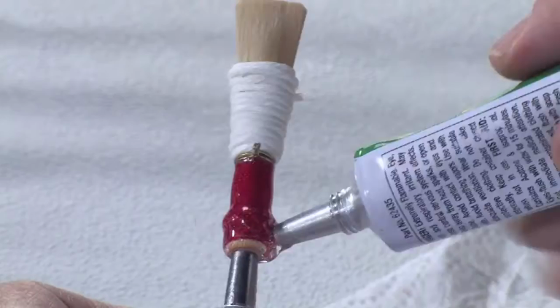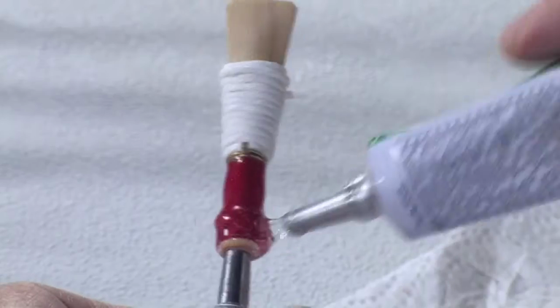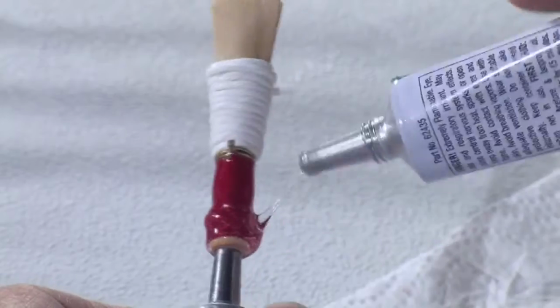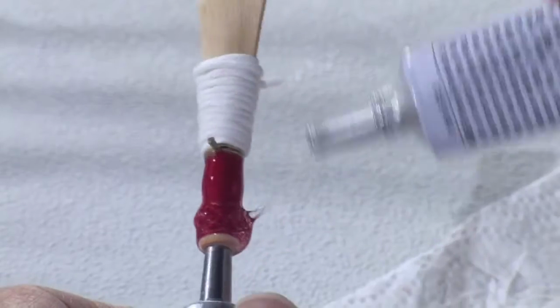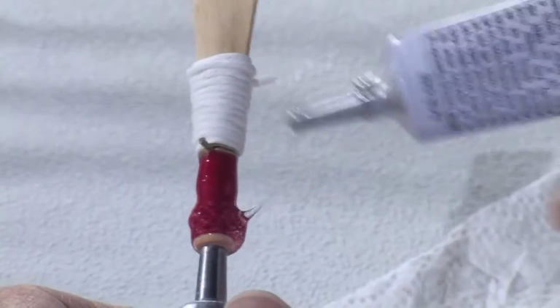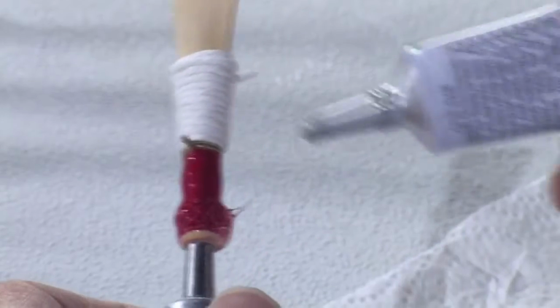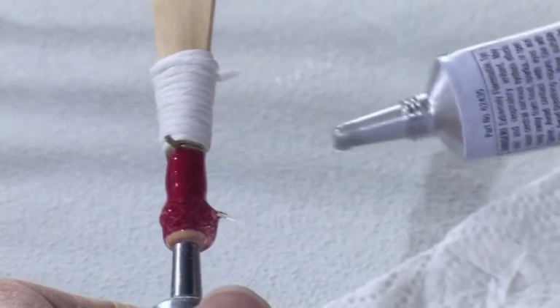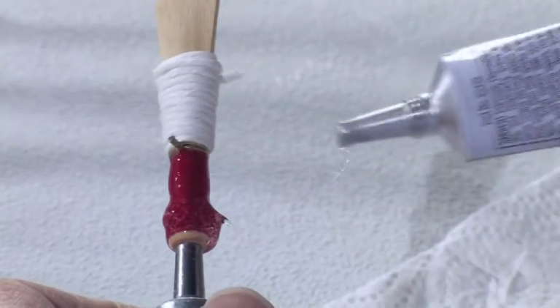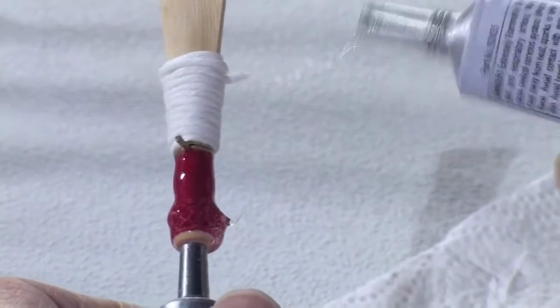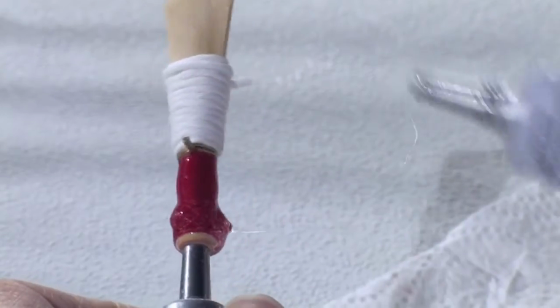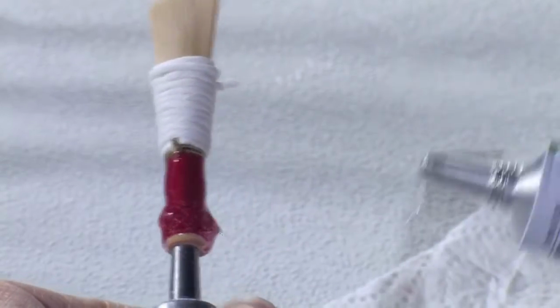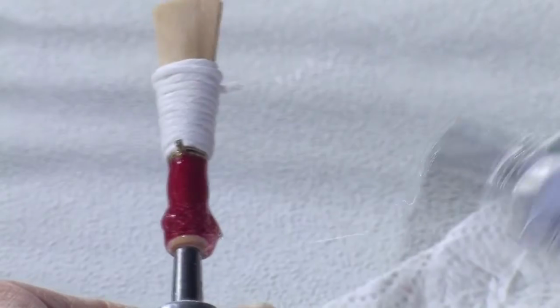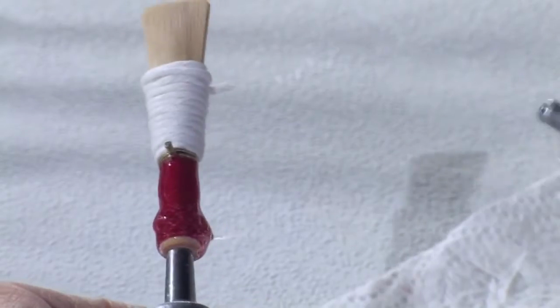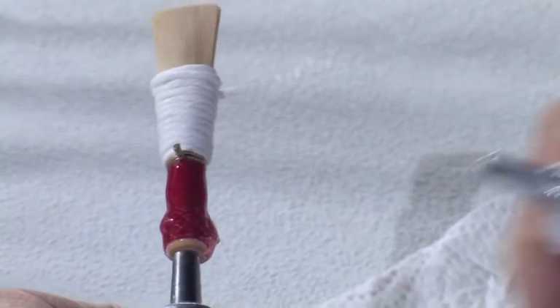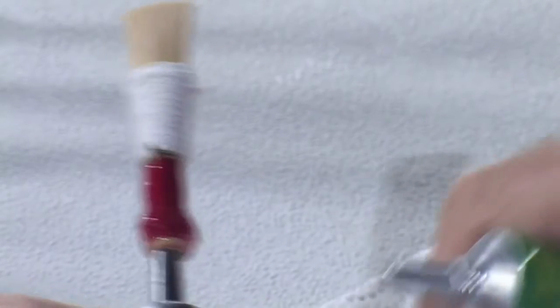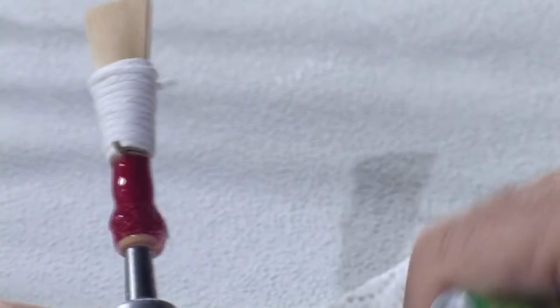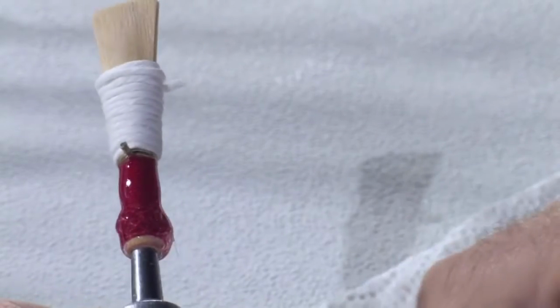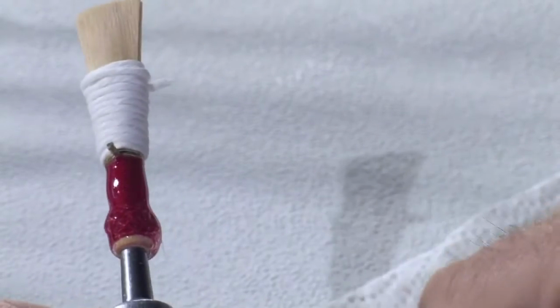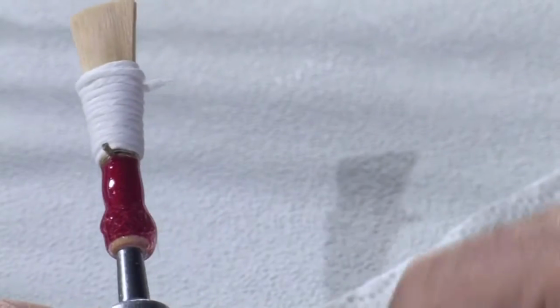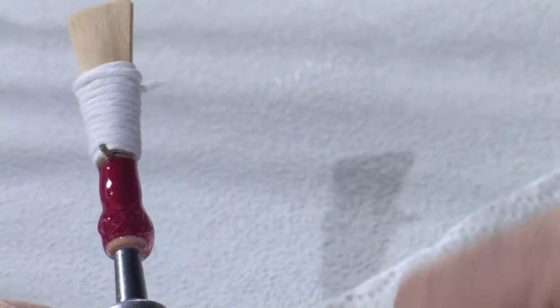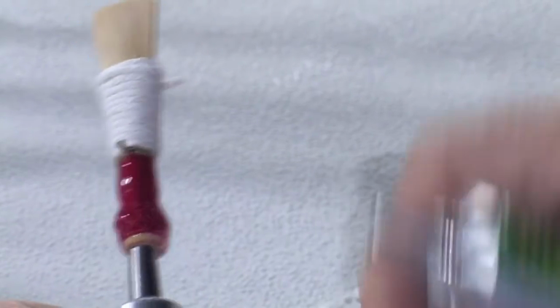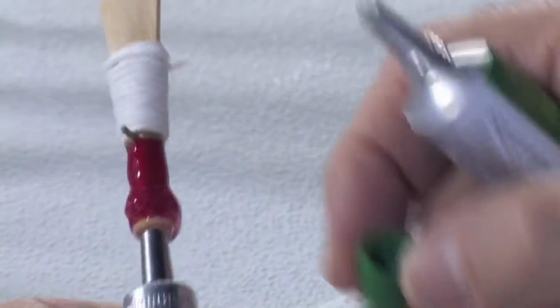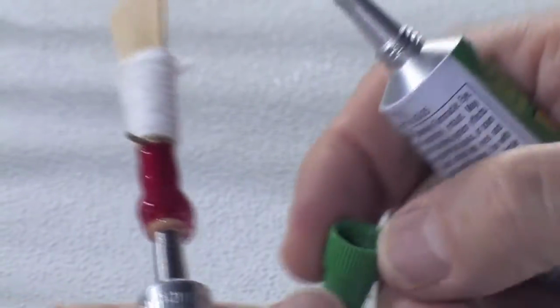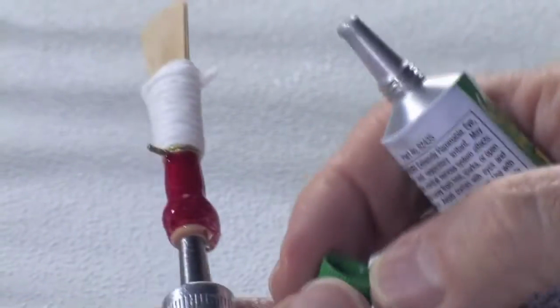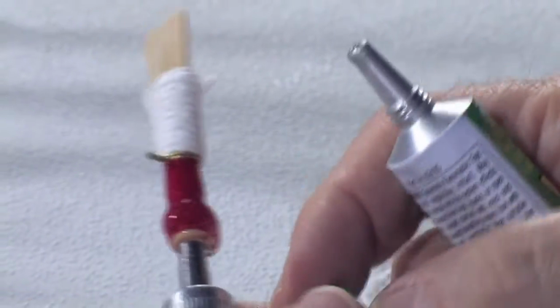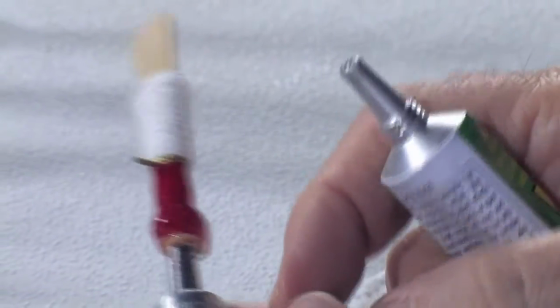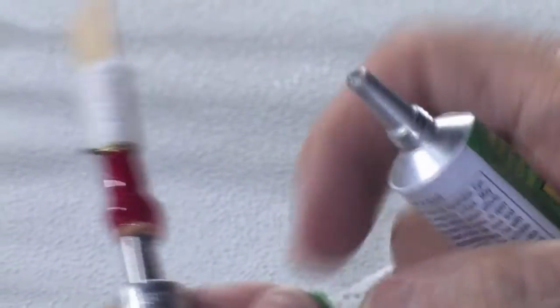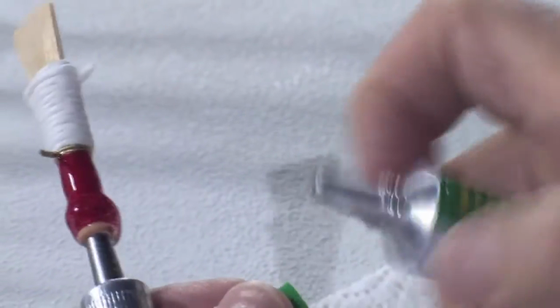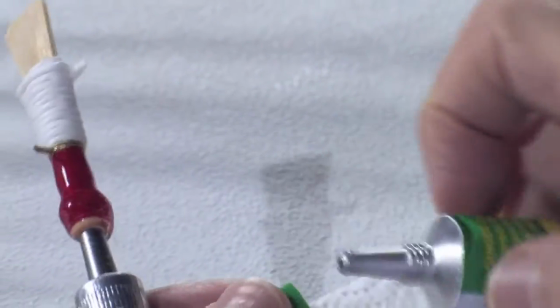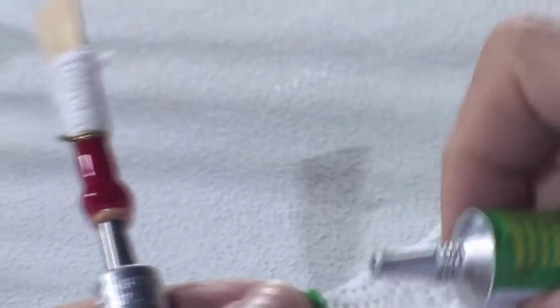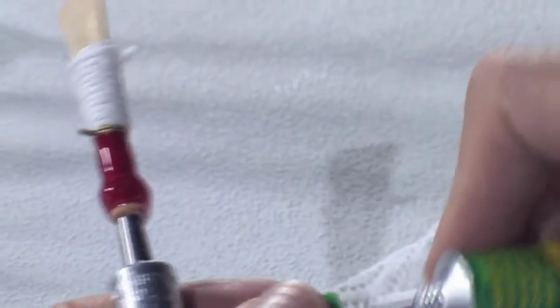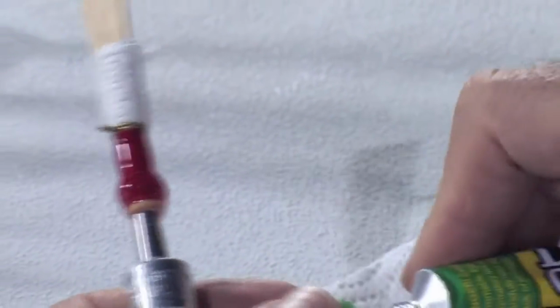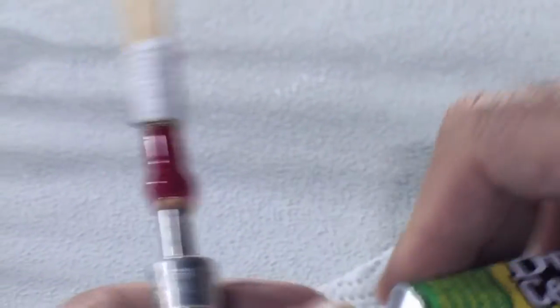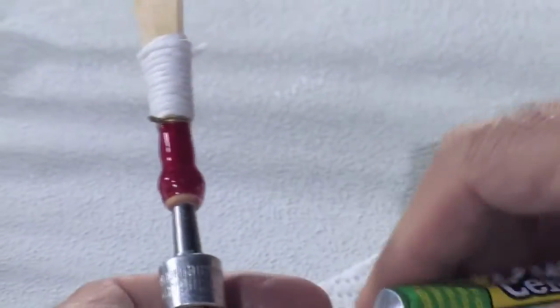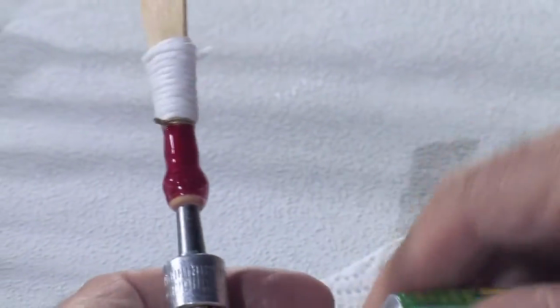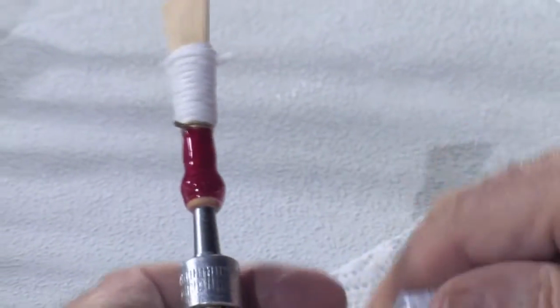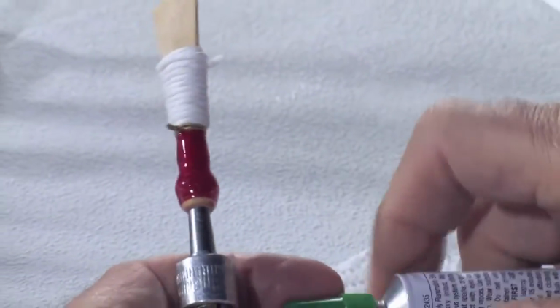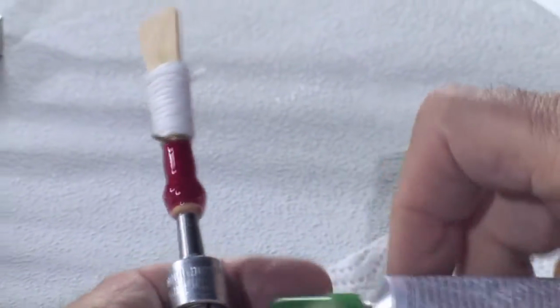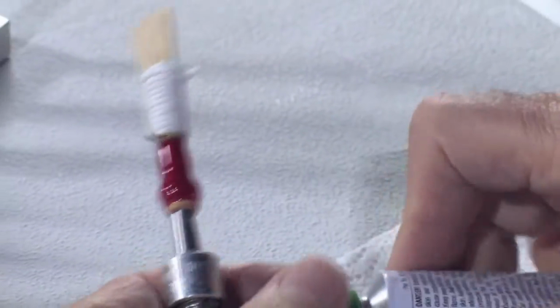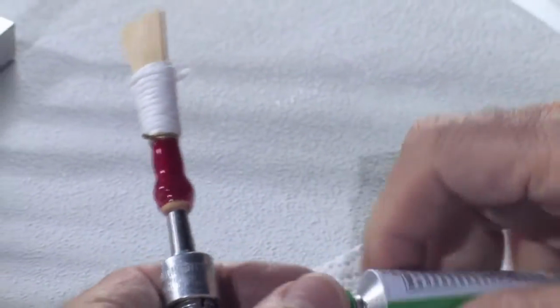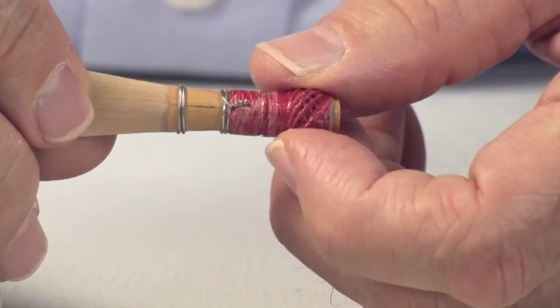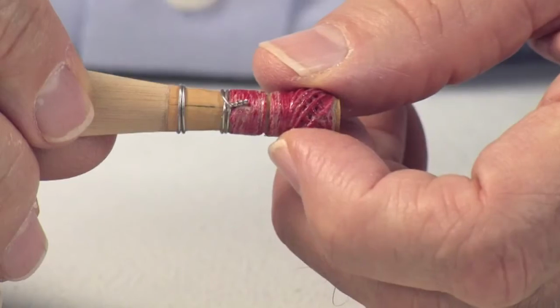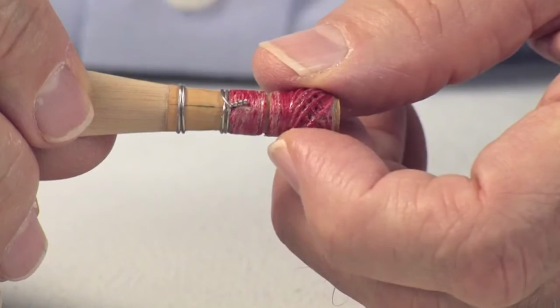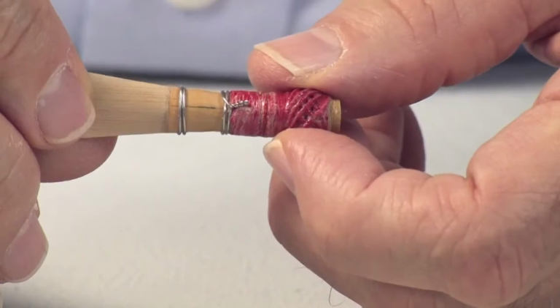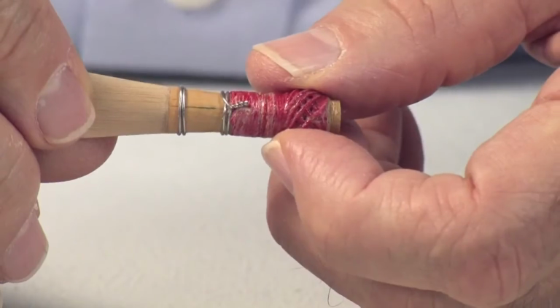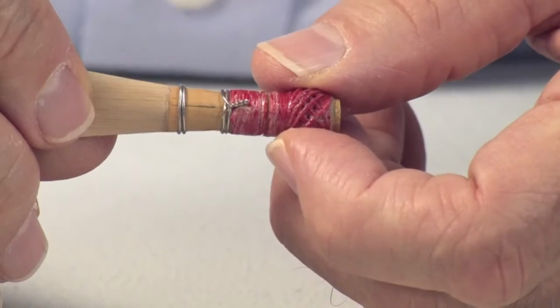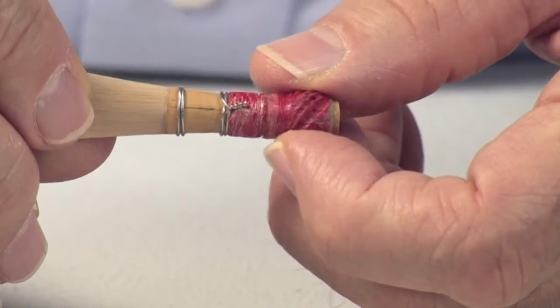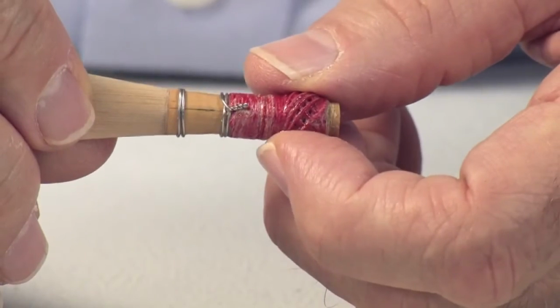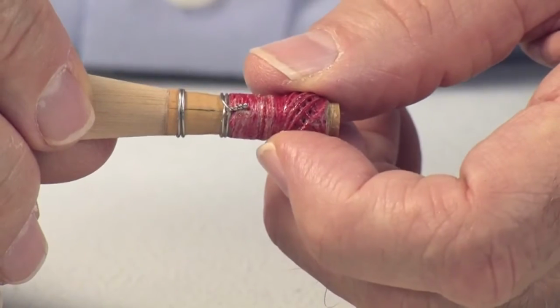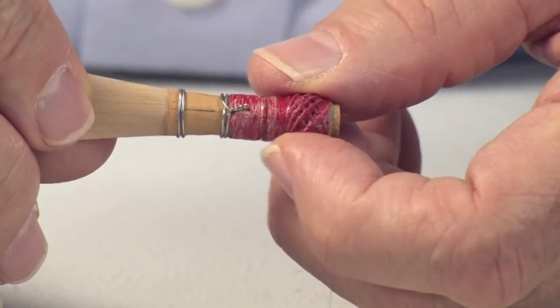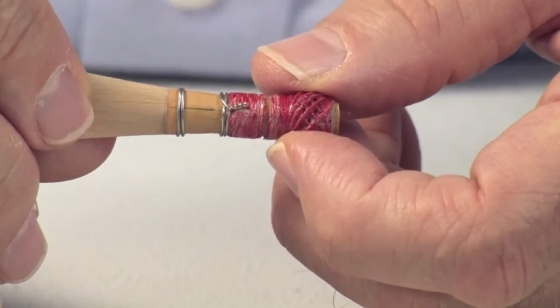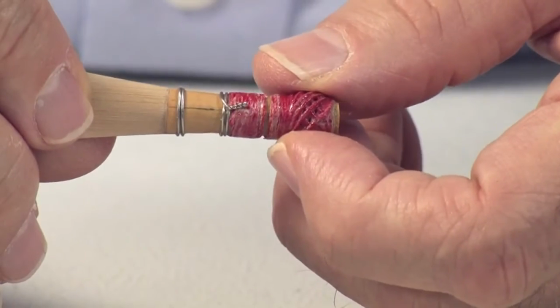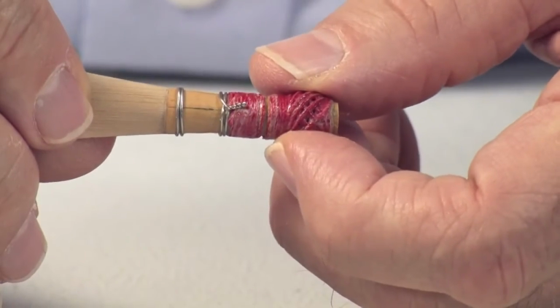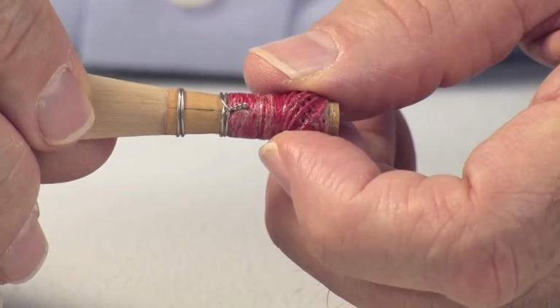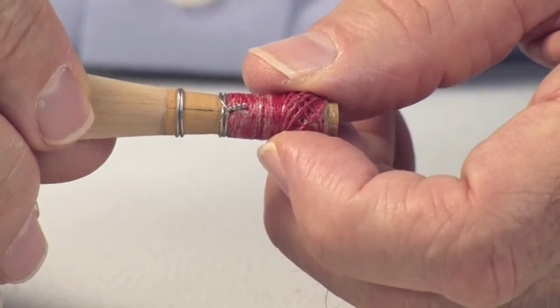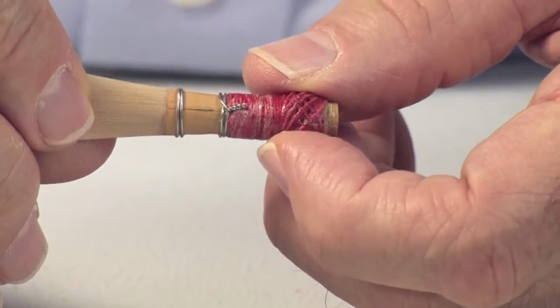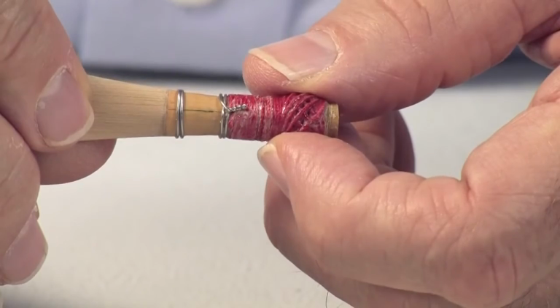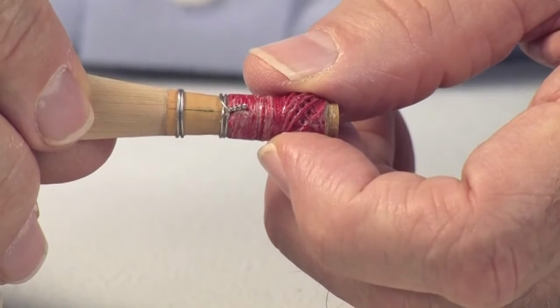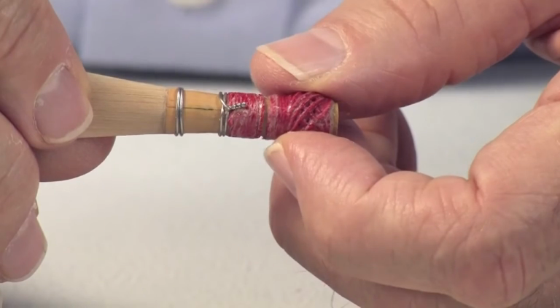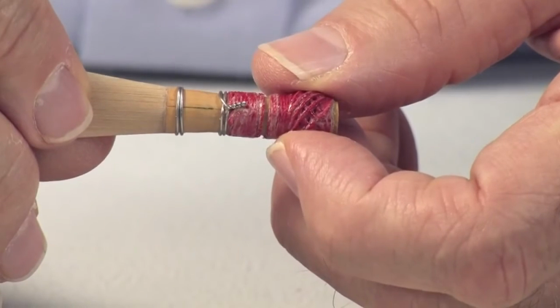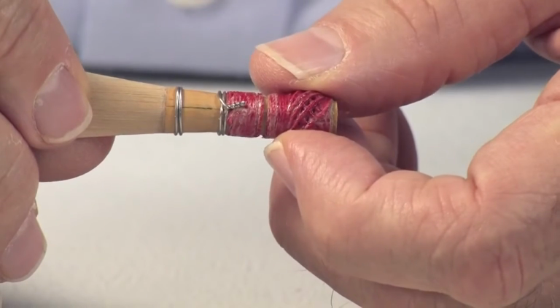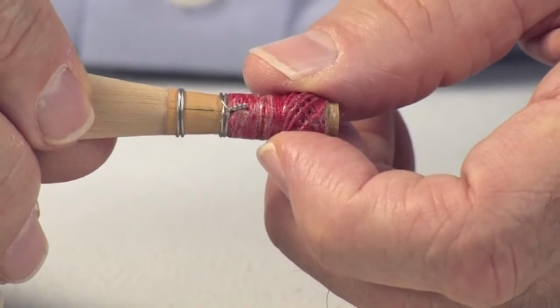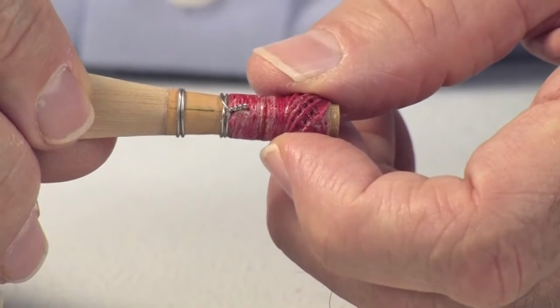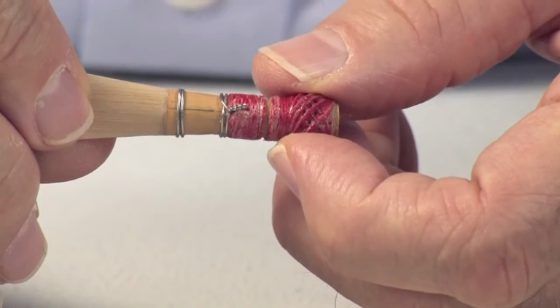A good bassoon reed has a wrapping that is airtight and waterproof, and does not move on the butt when the reed is dry.